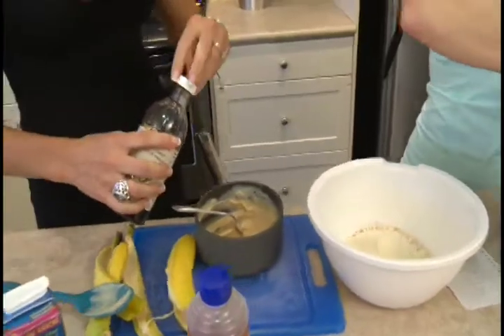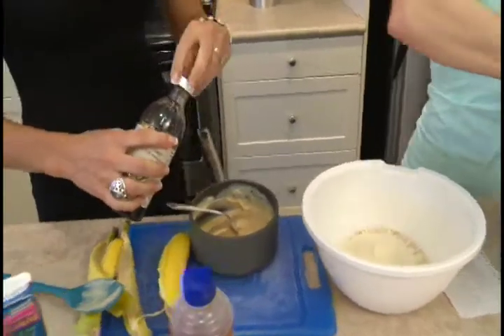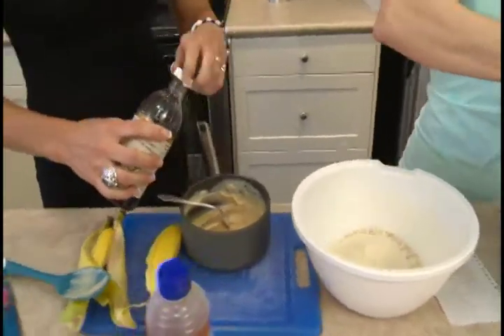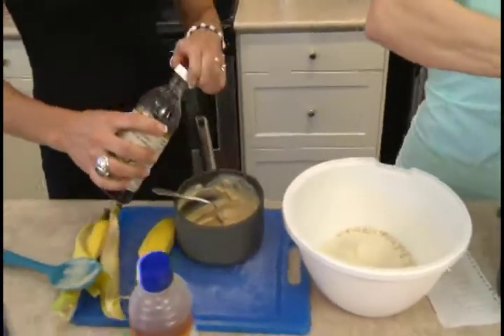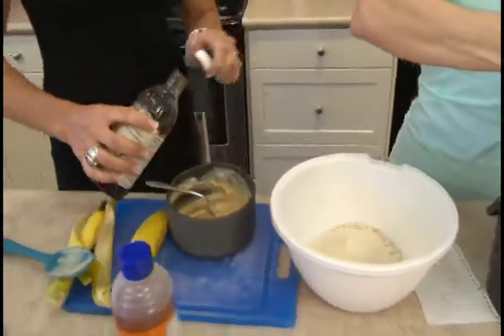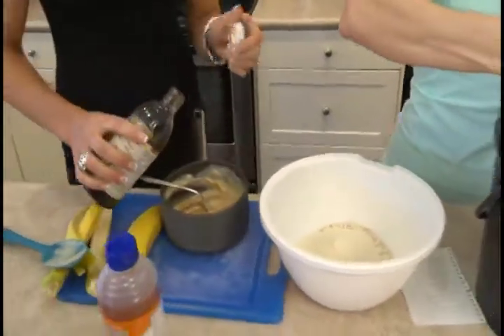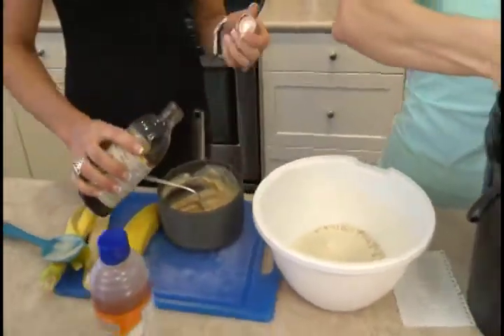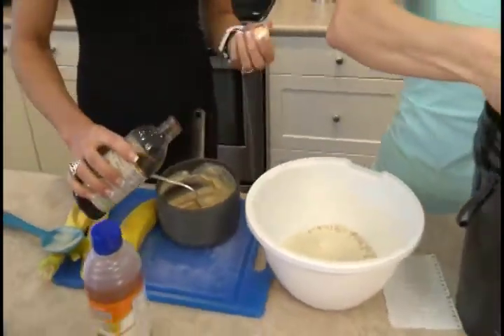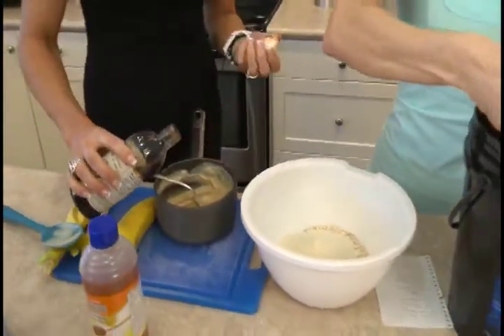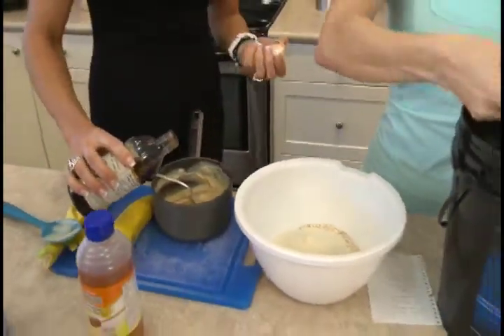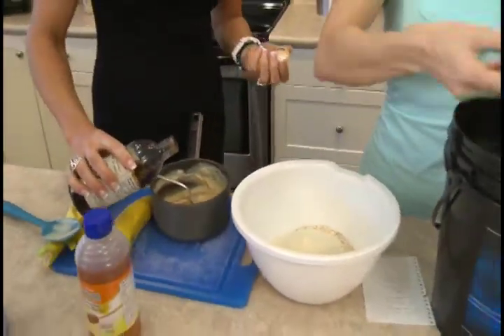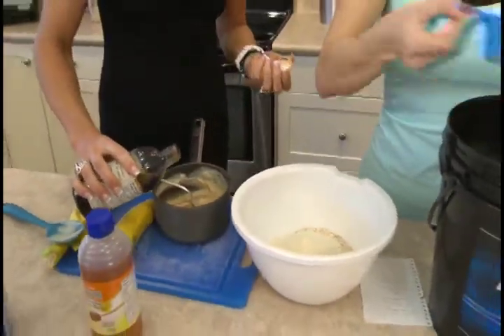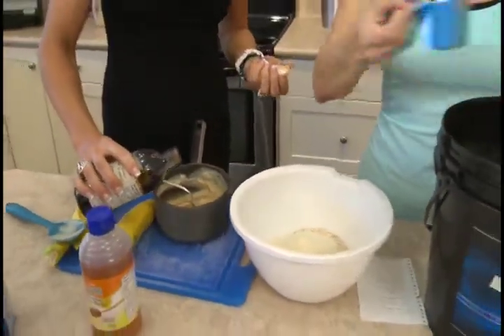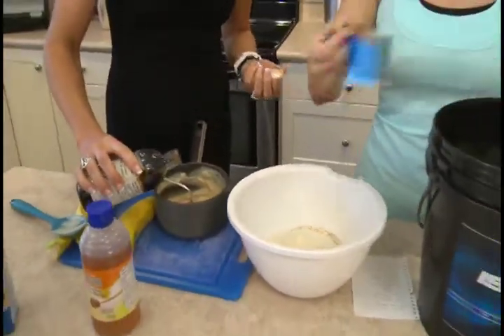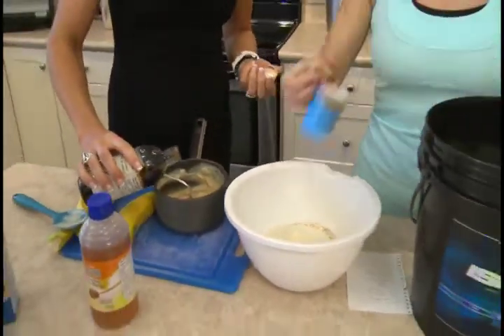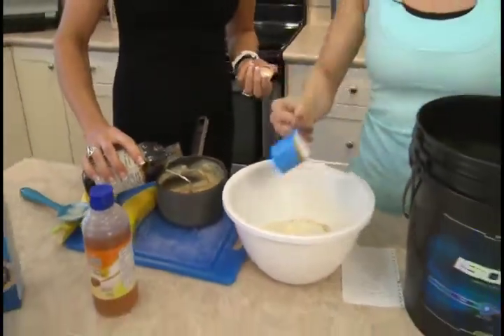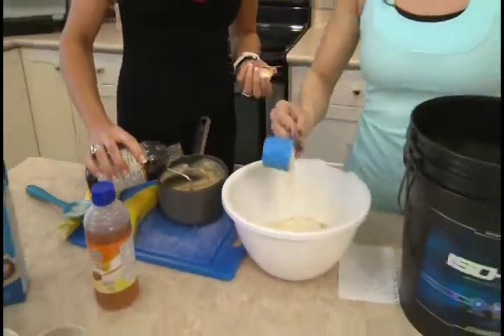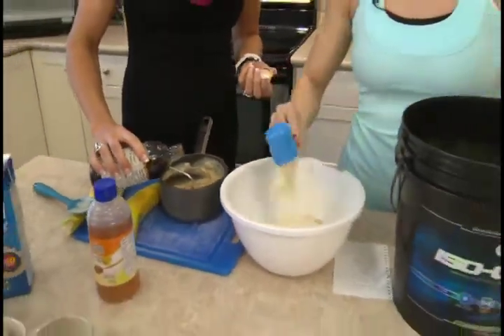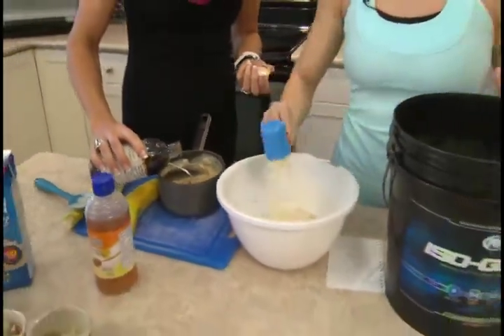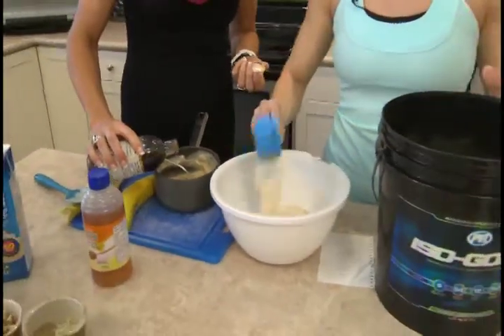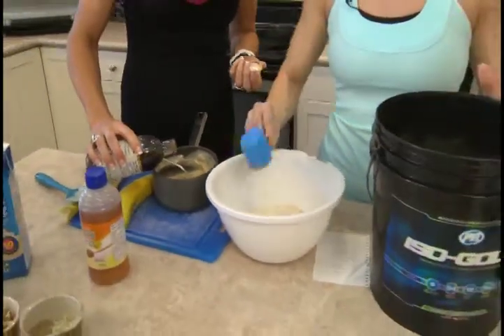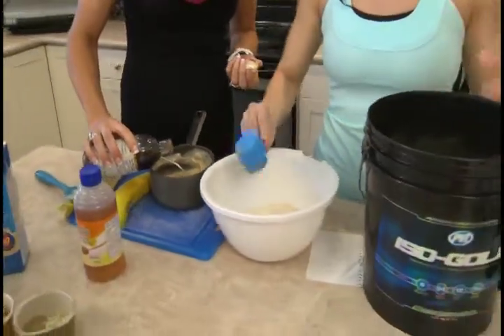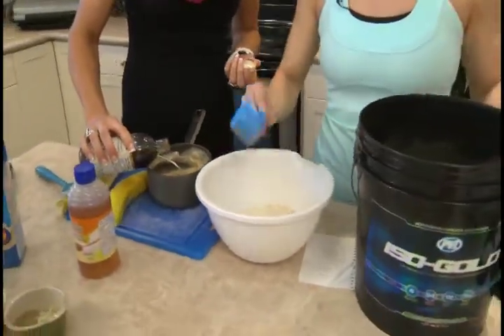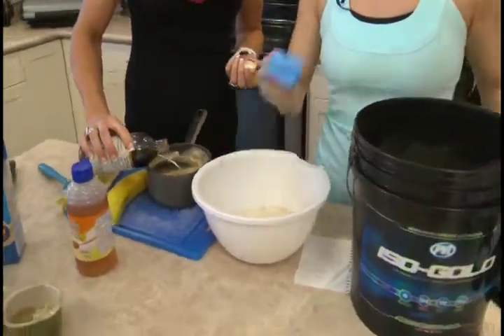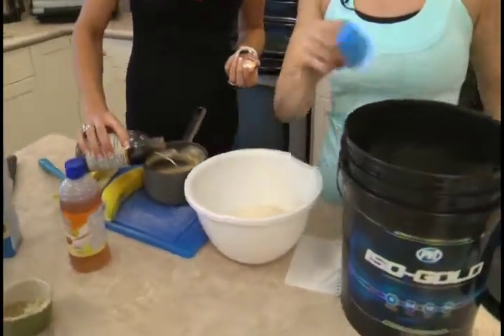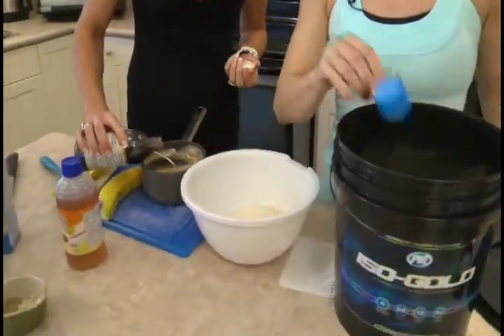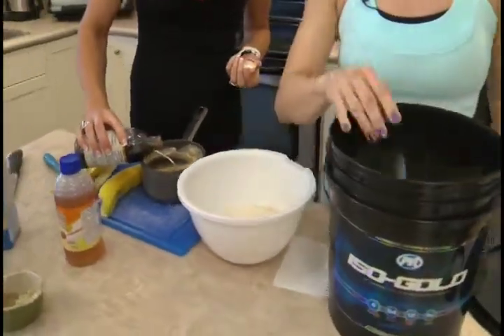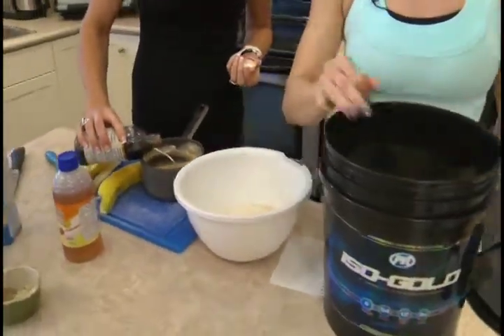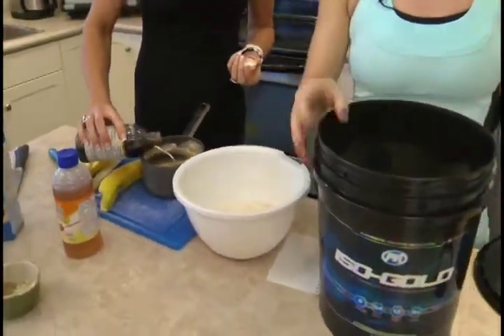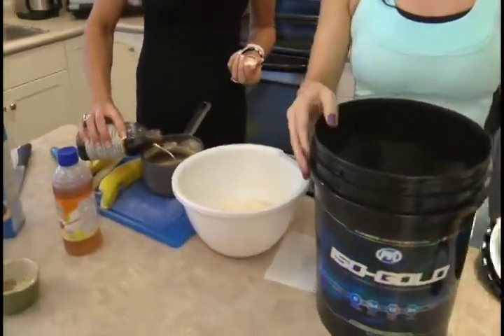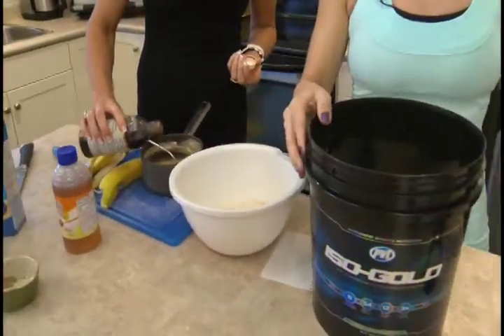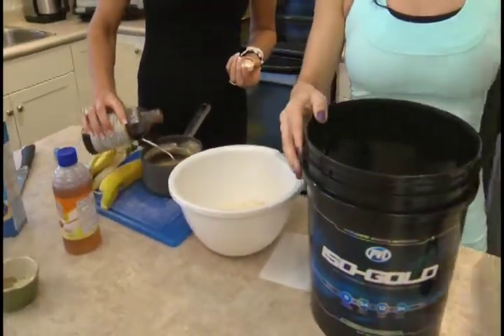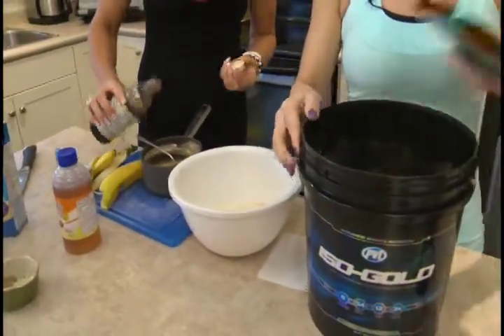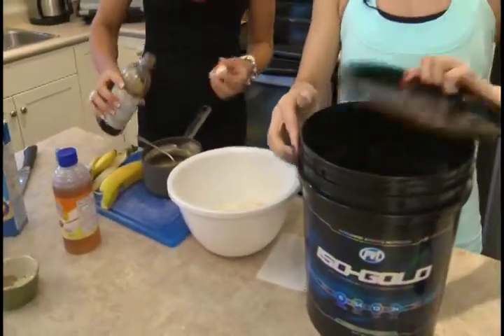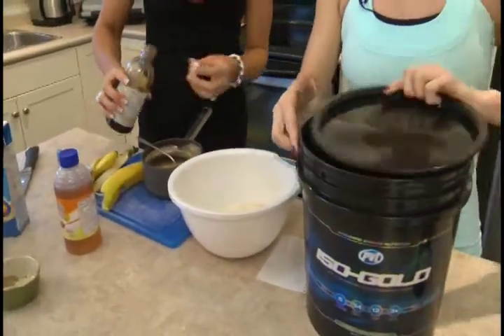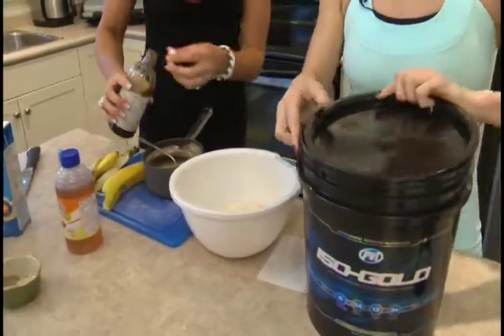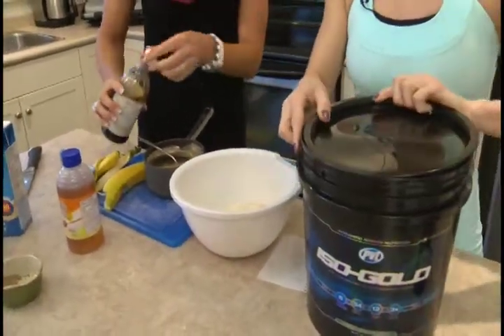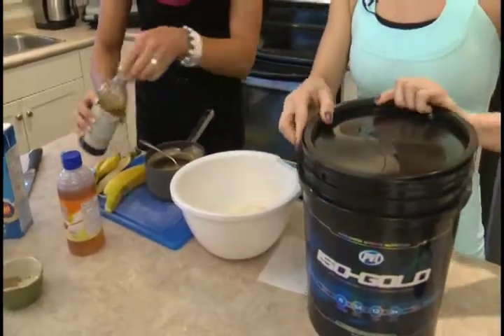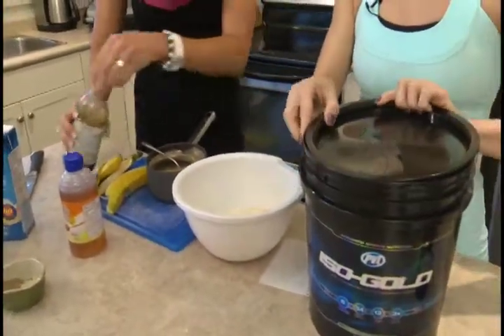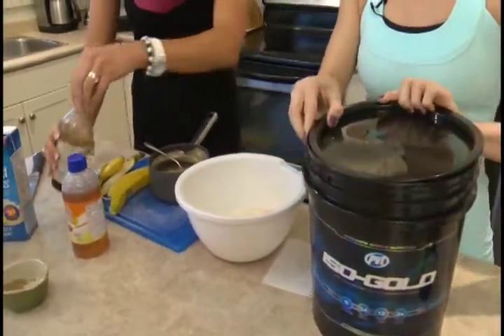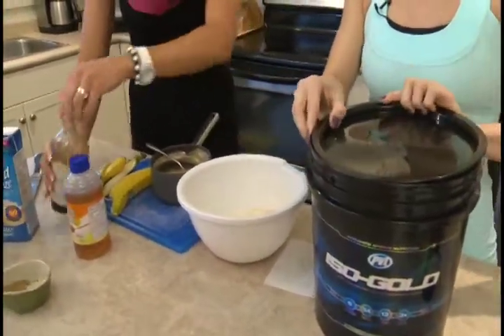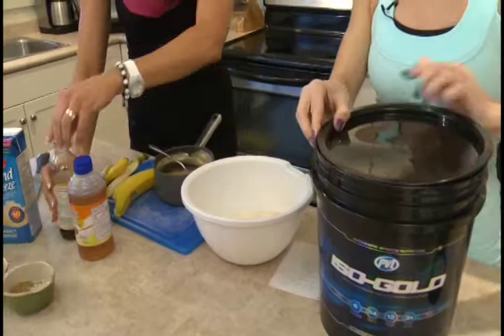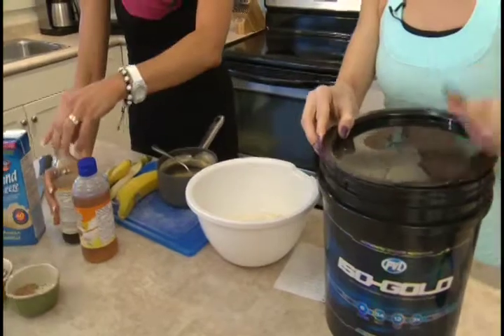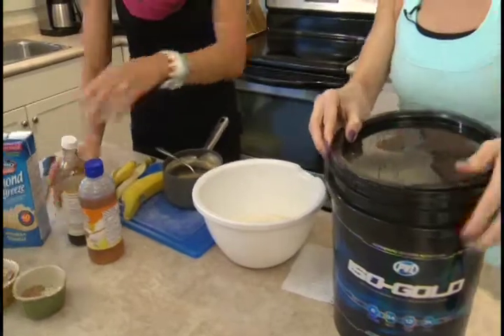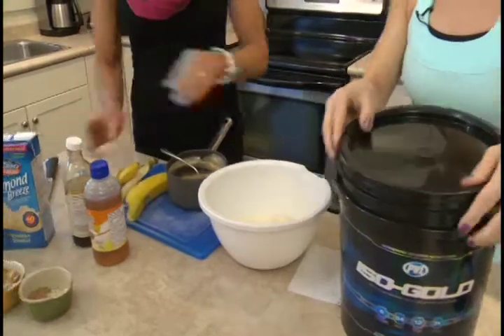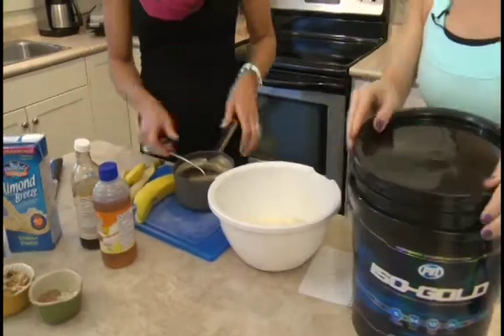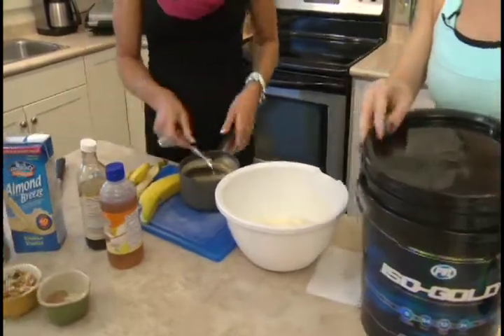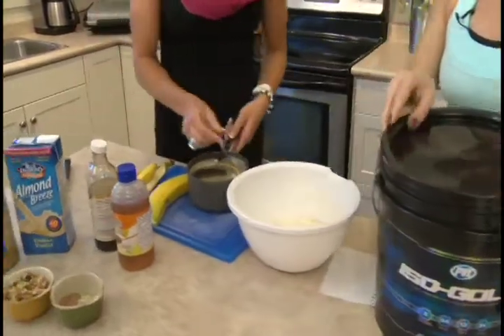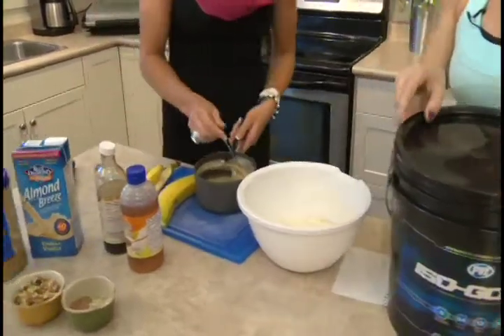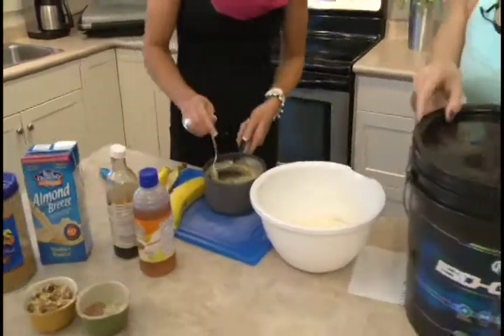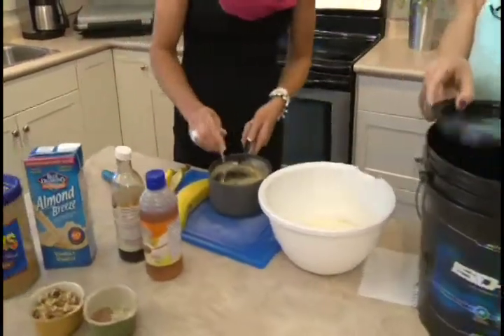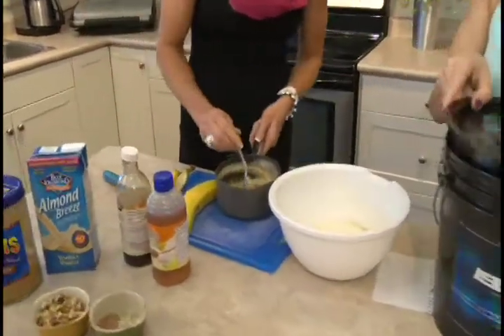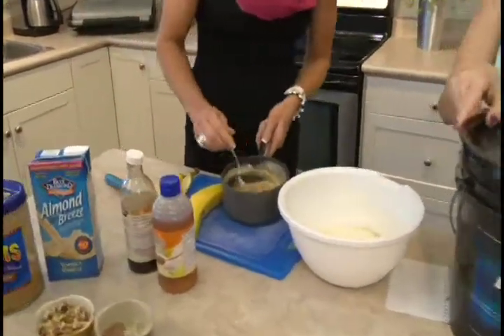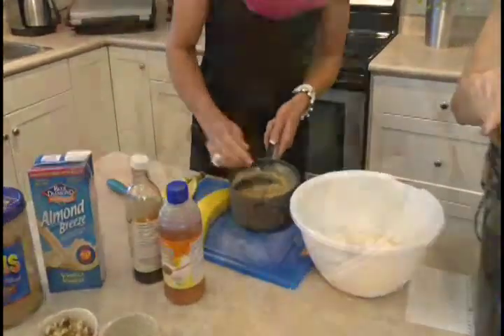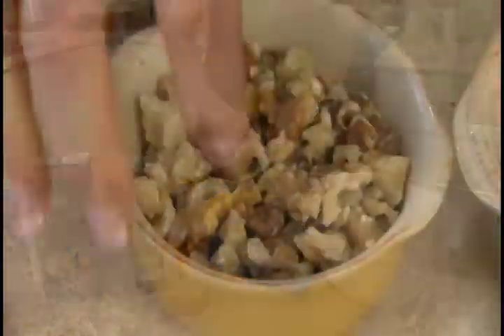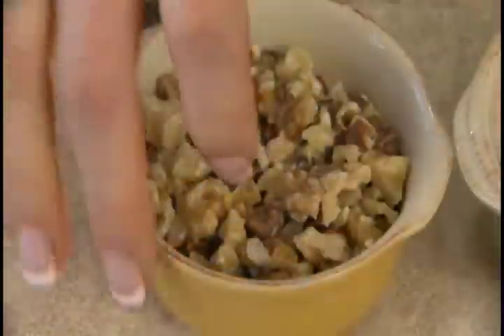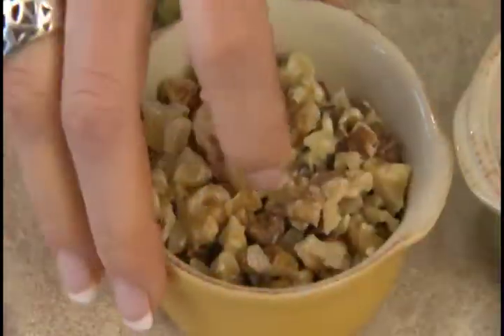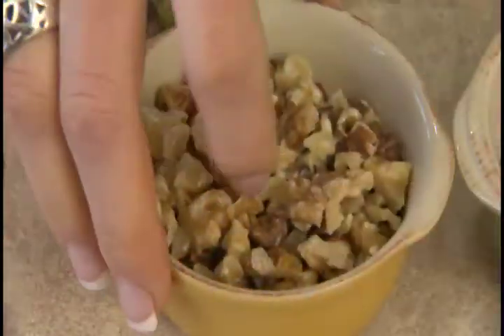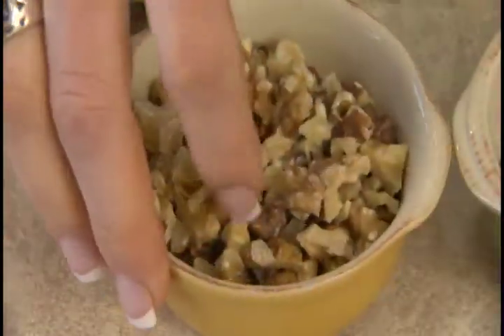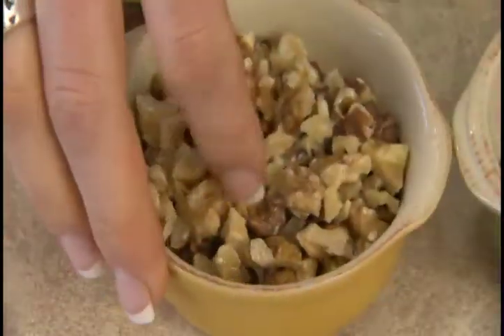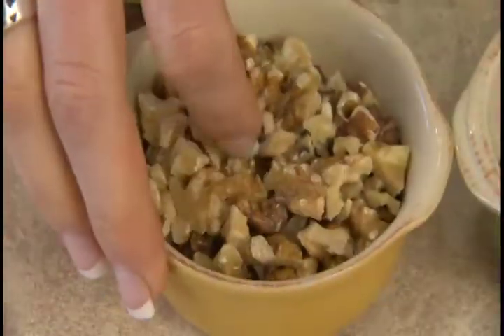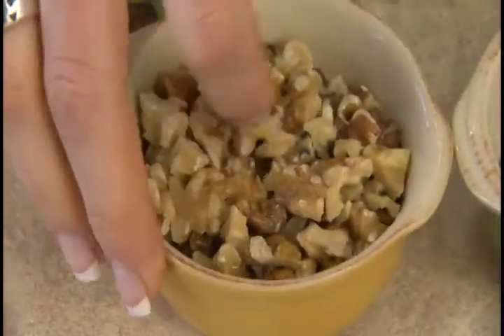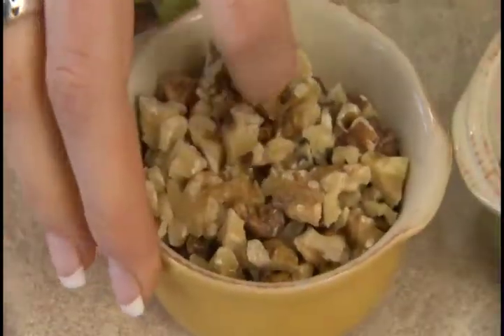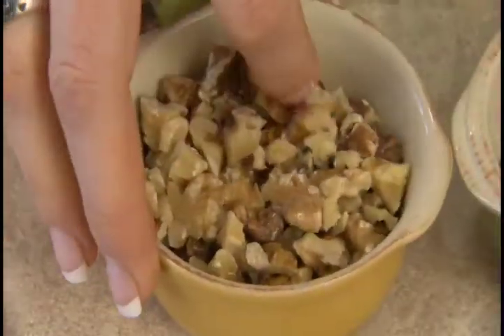Some vanilla — about a half teaspoon — into our wet ingredients. I'm going to keep stirring while you chop our walnuts up.